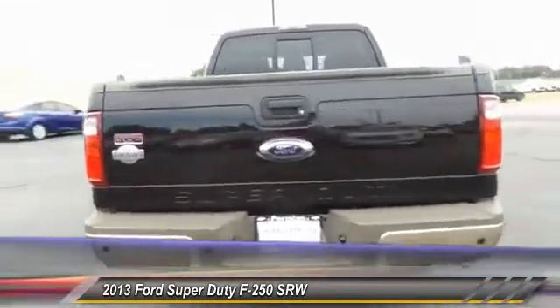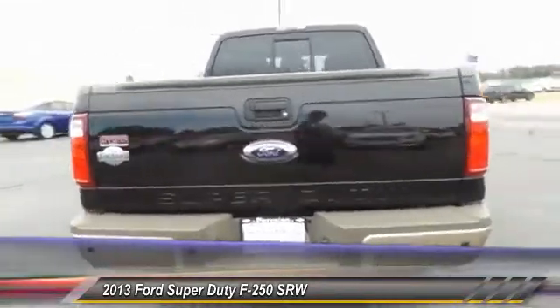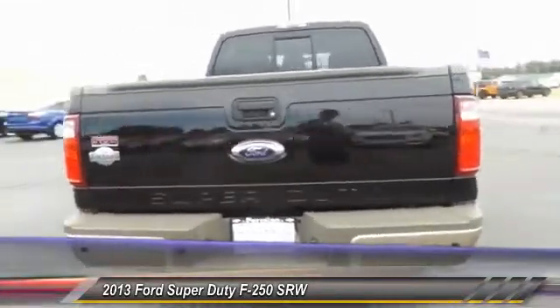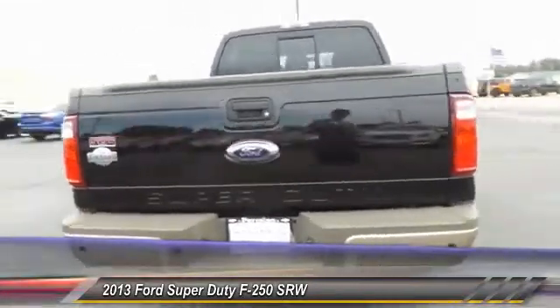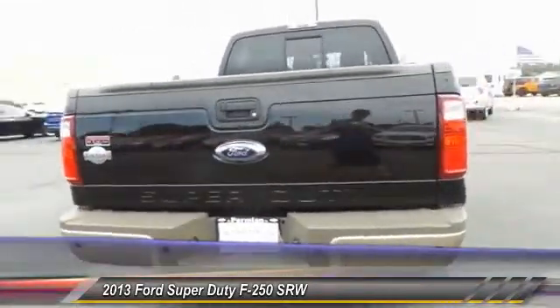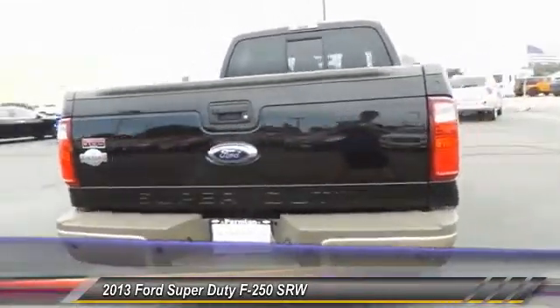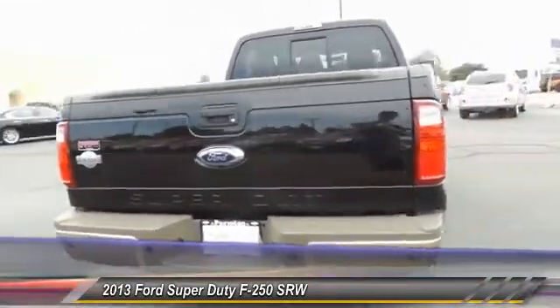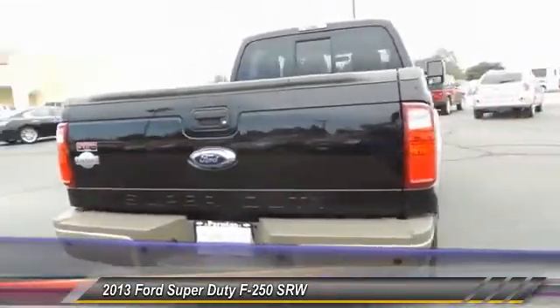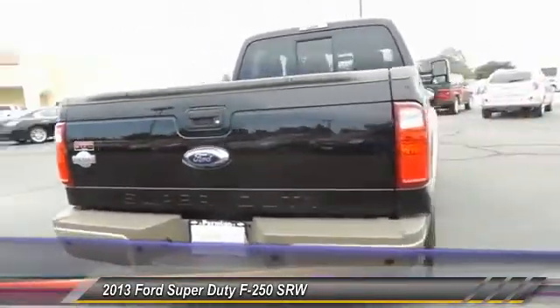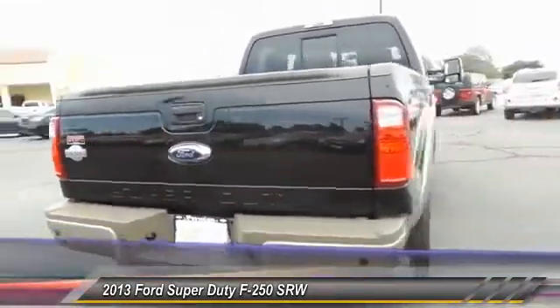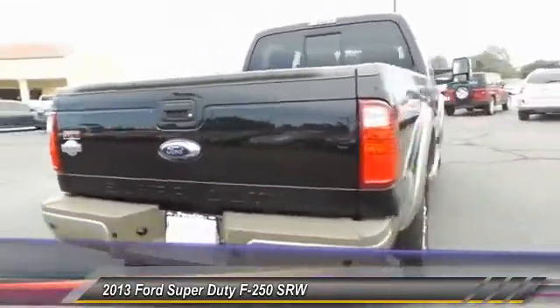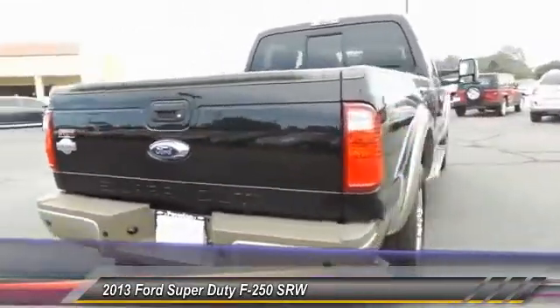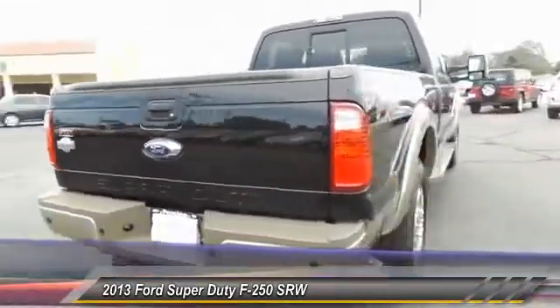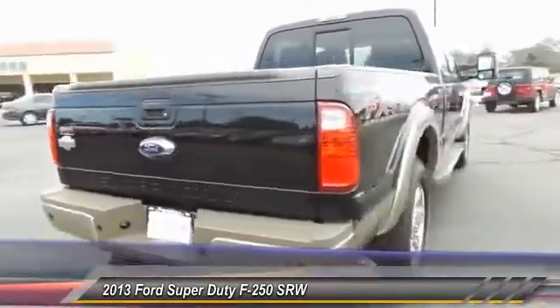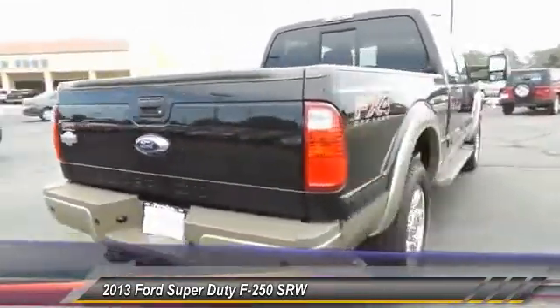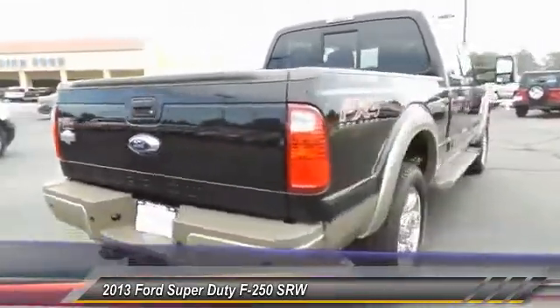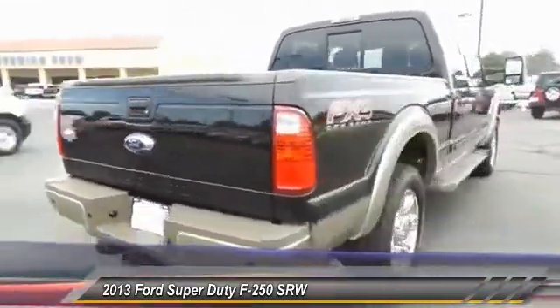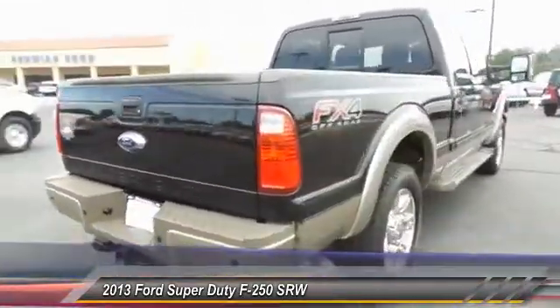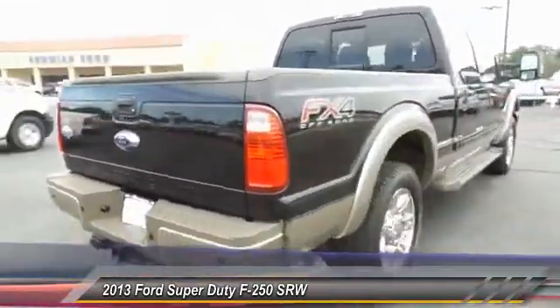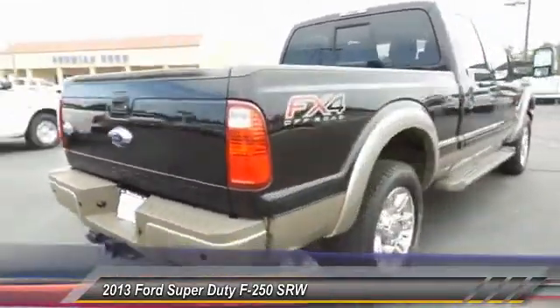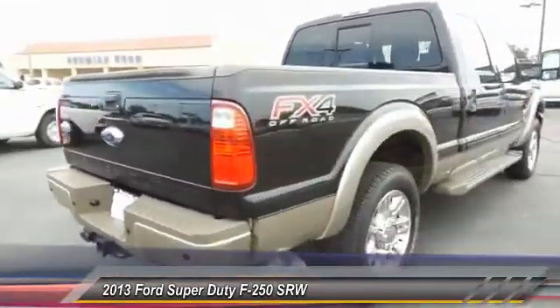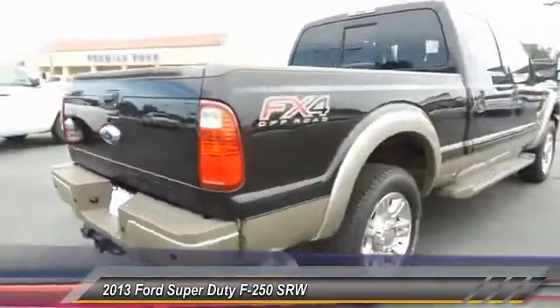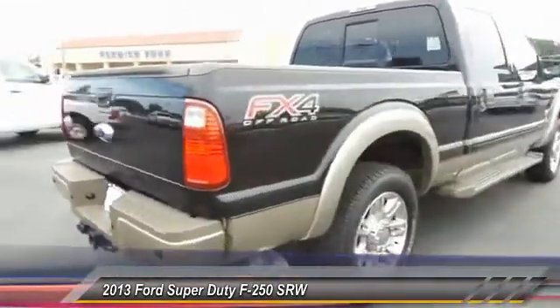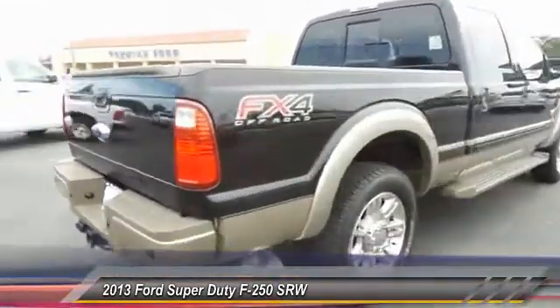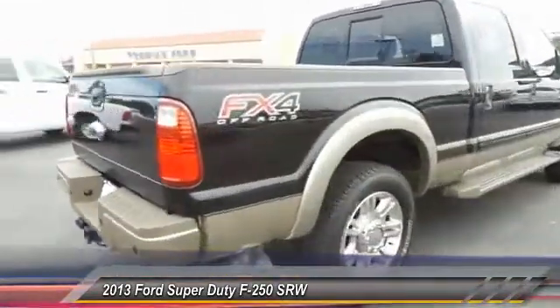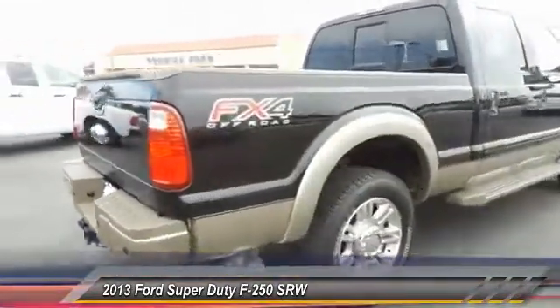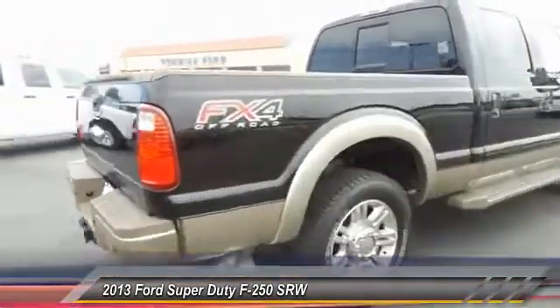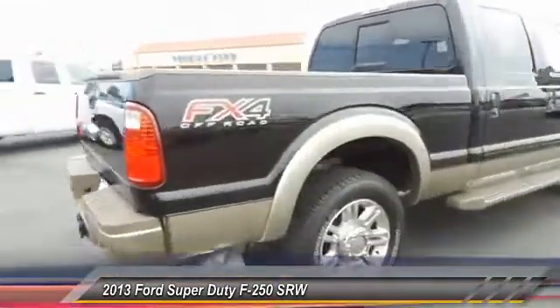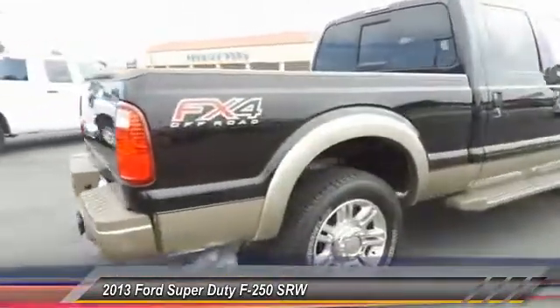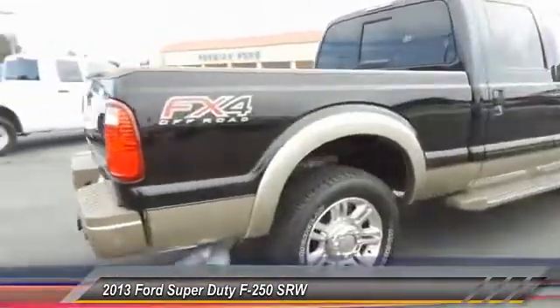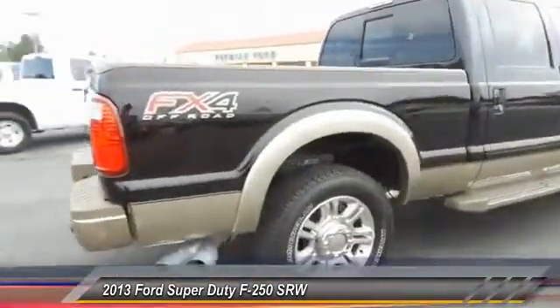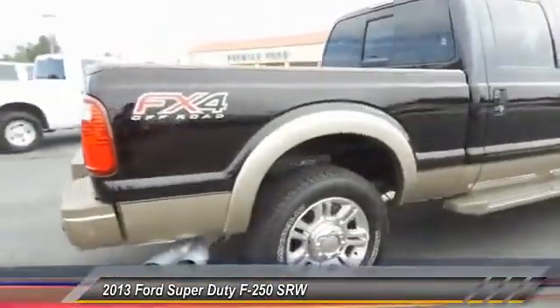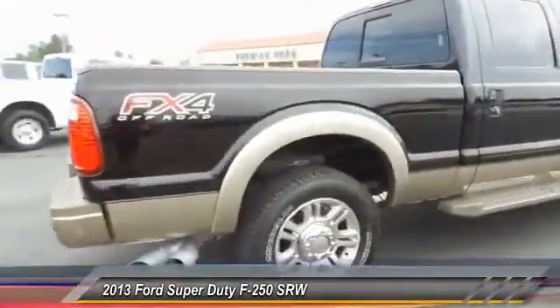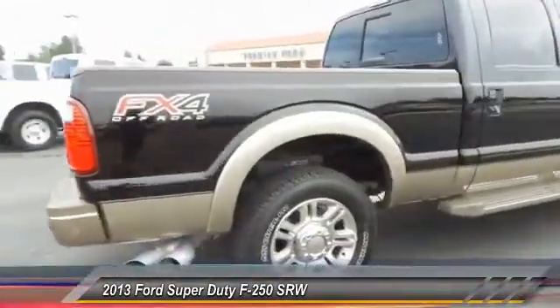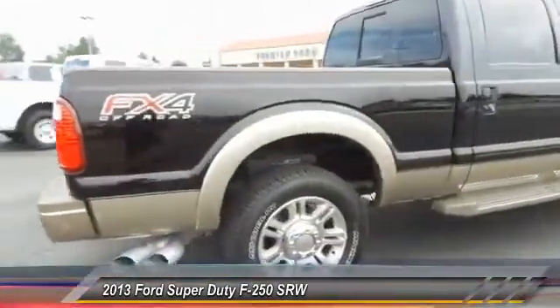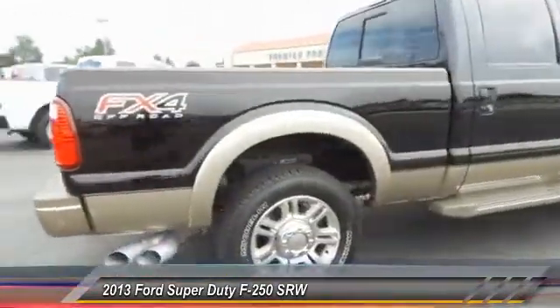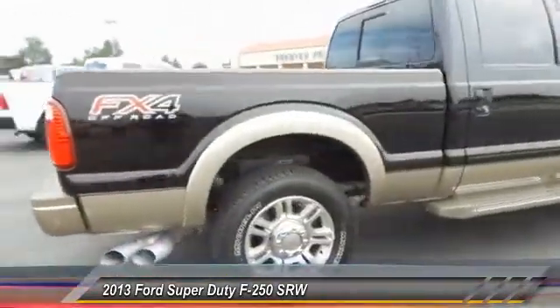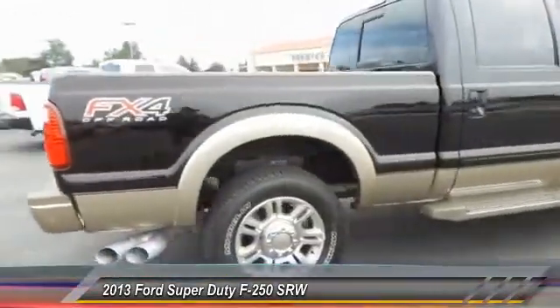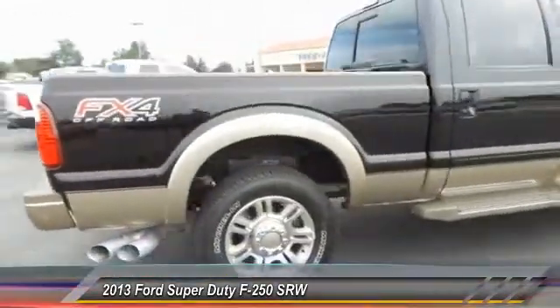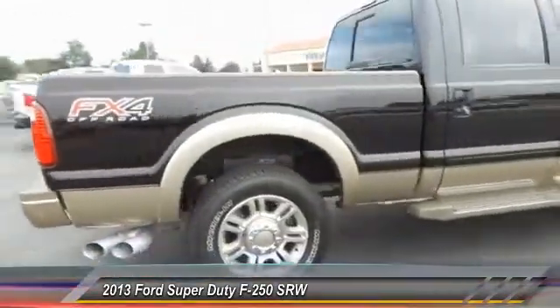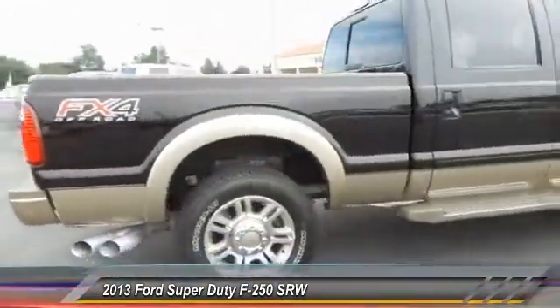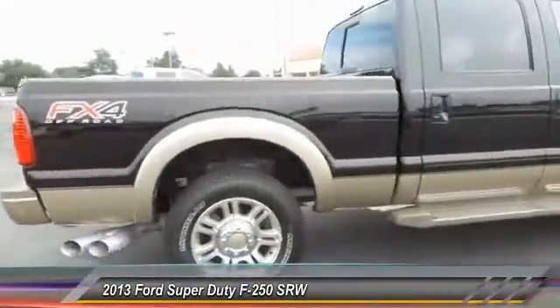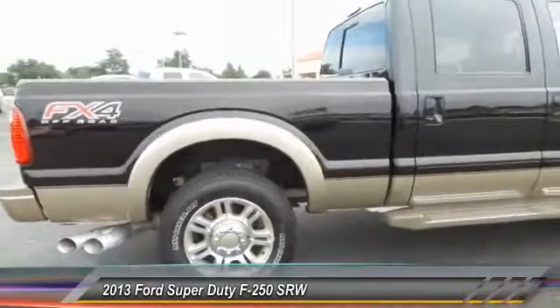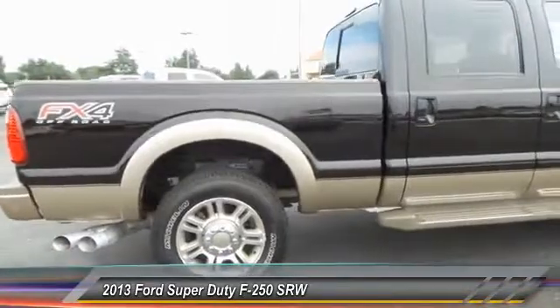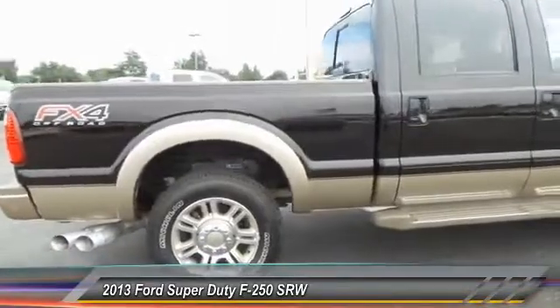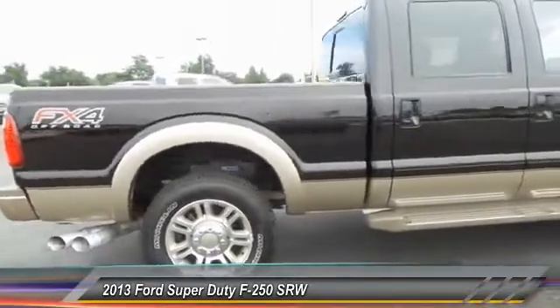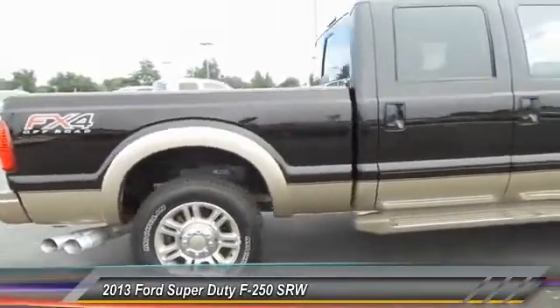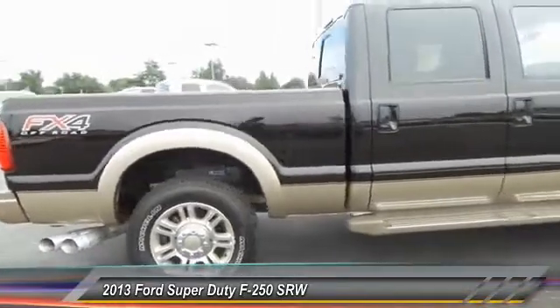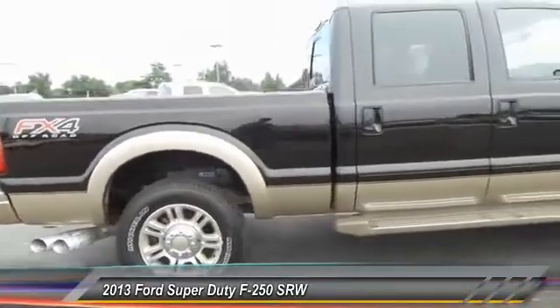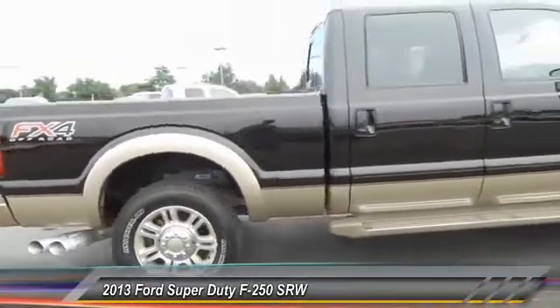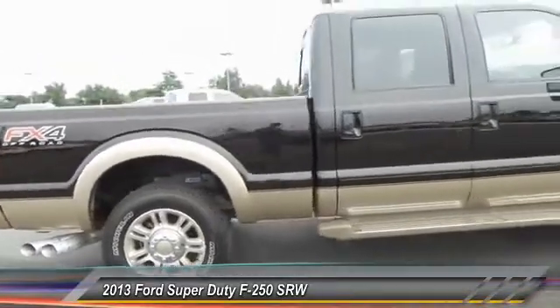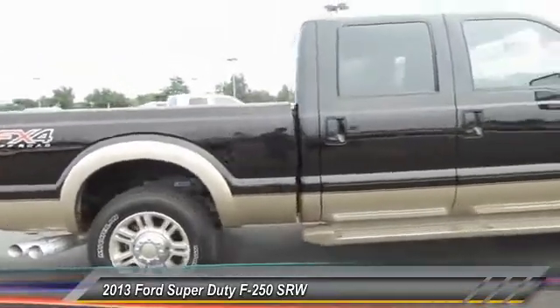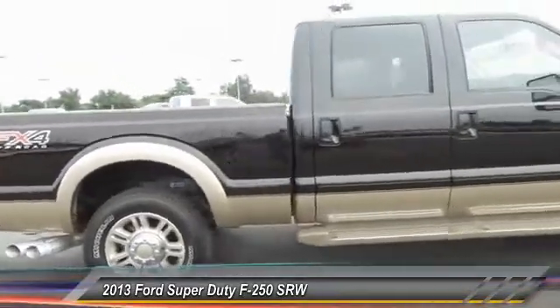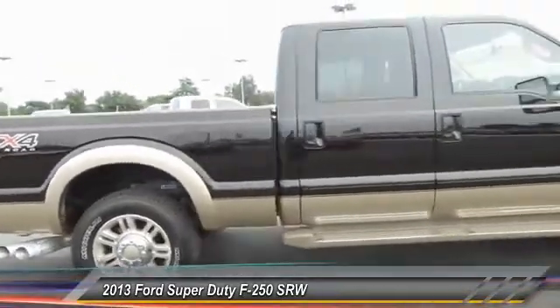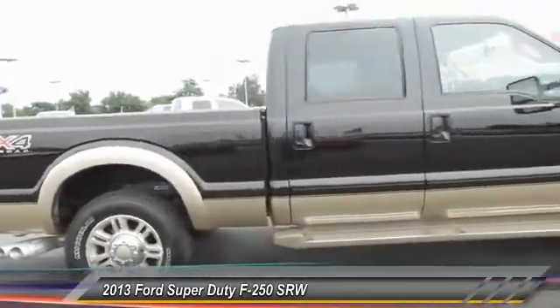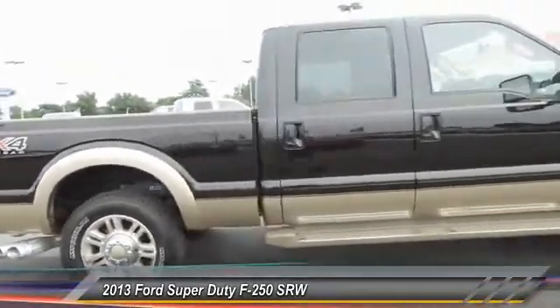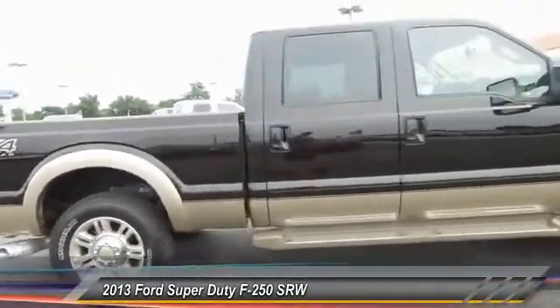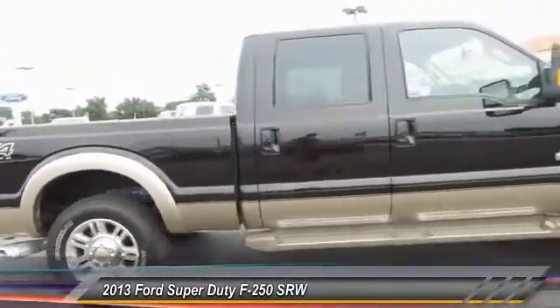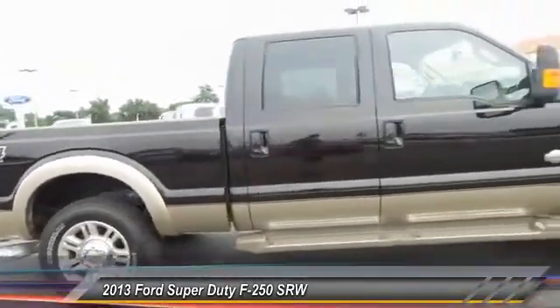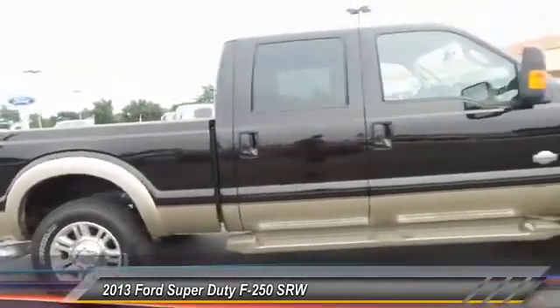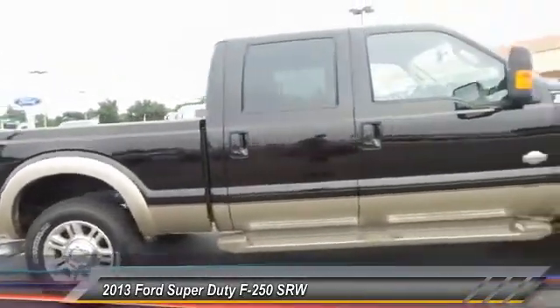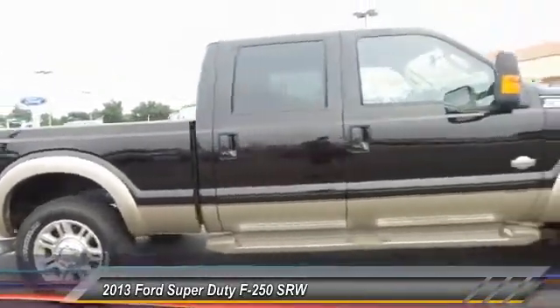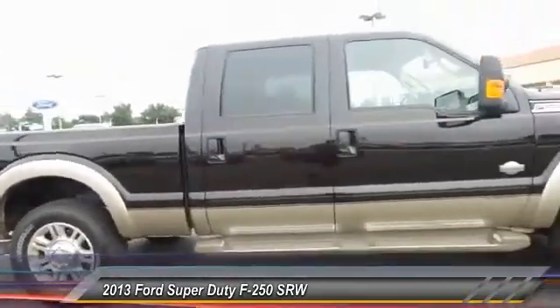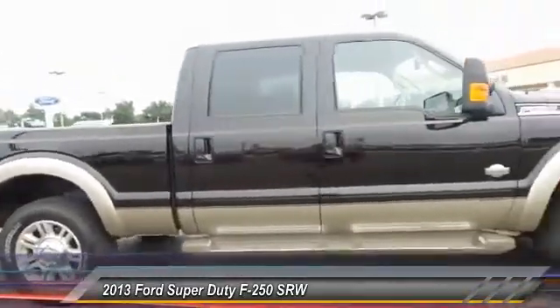Ford F-250 Super Duty. This vehicle has less than 35,000 miles.